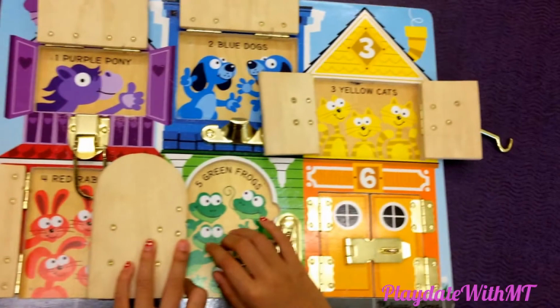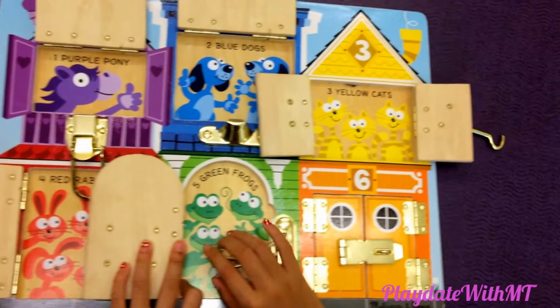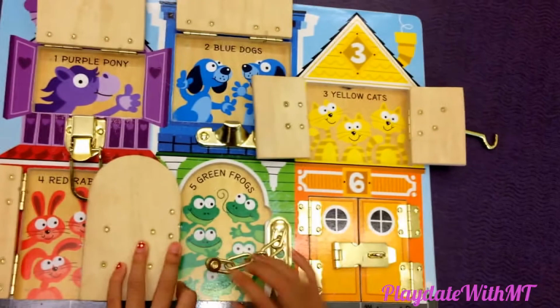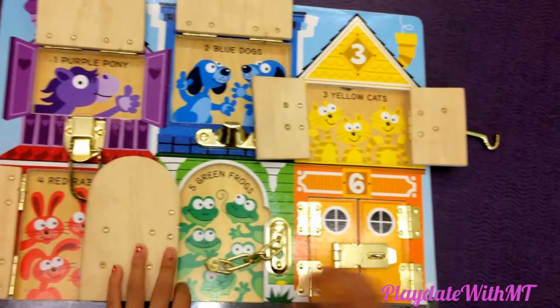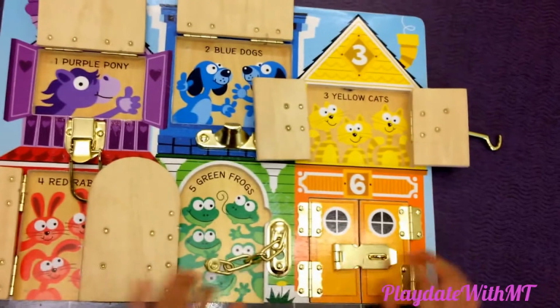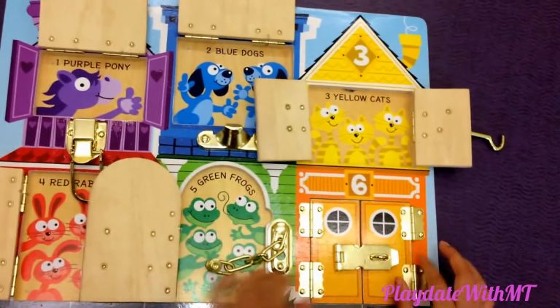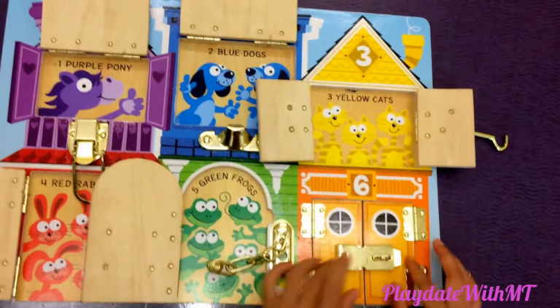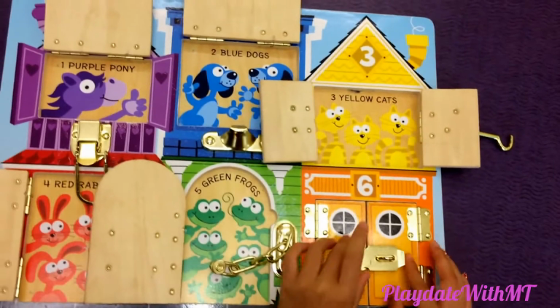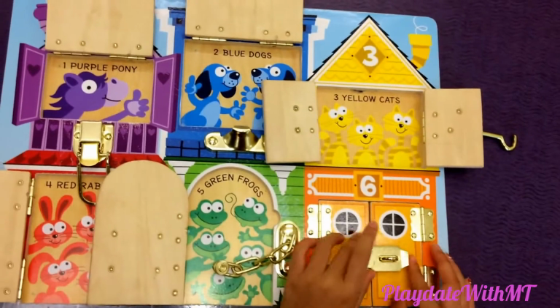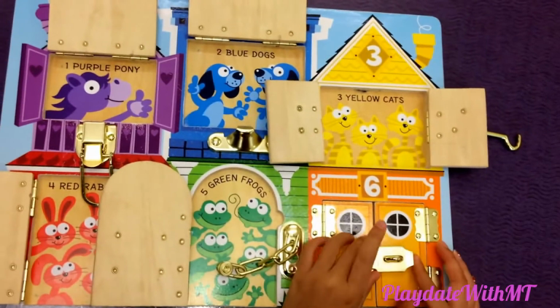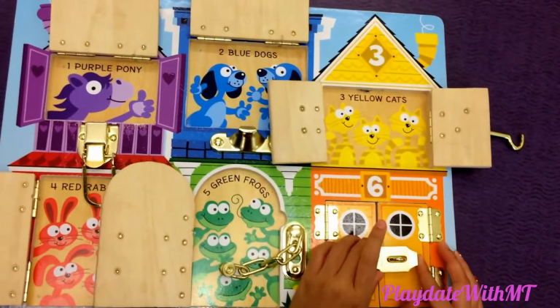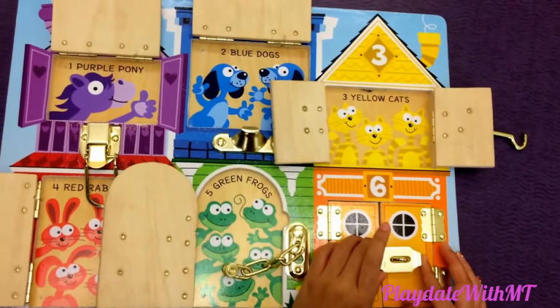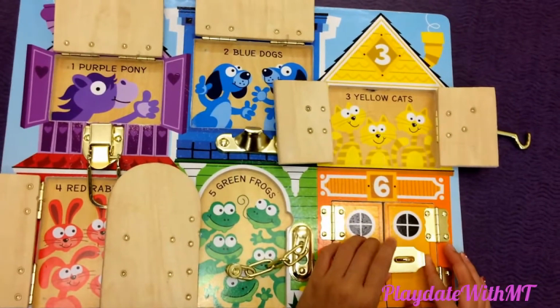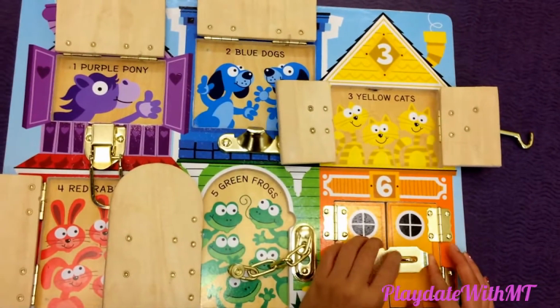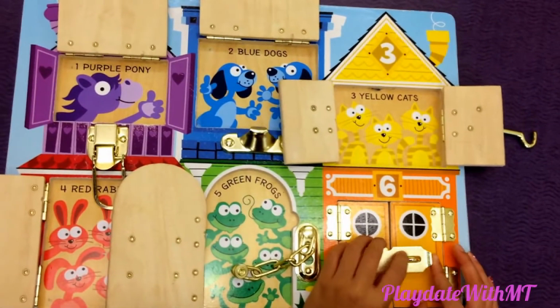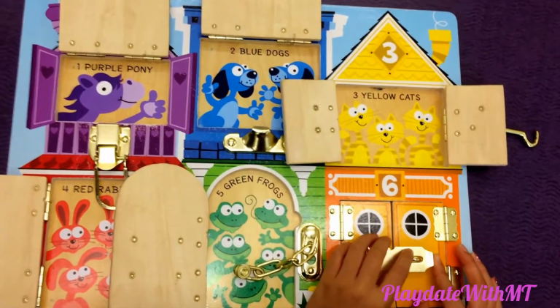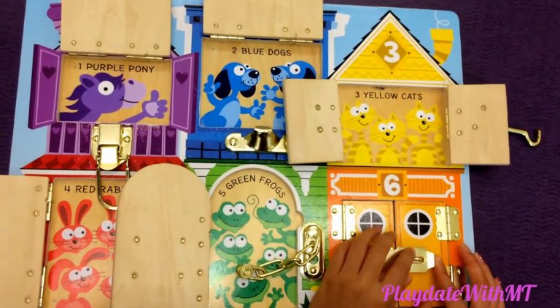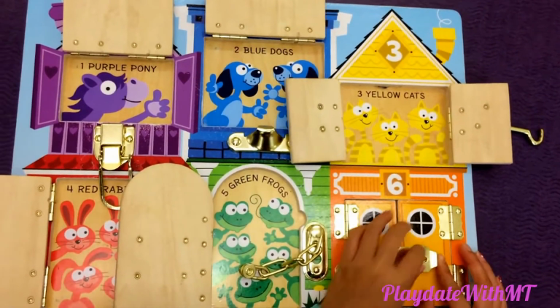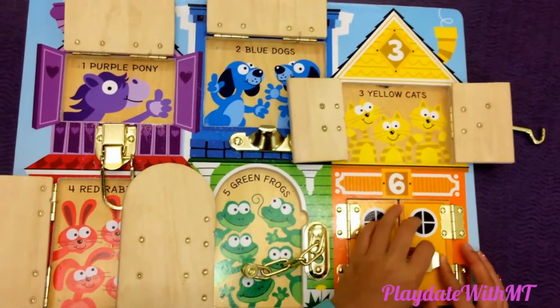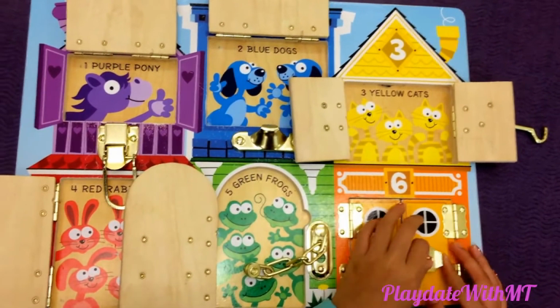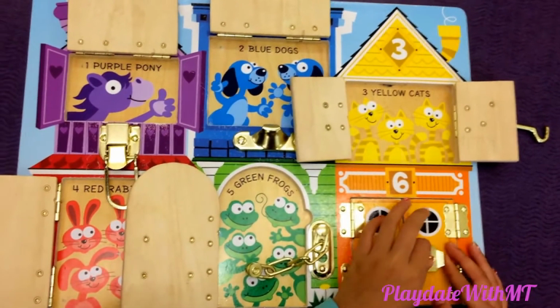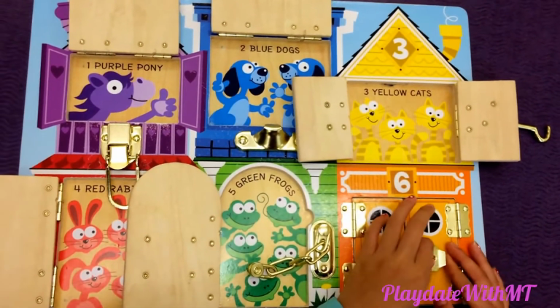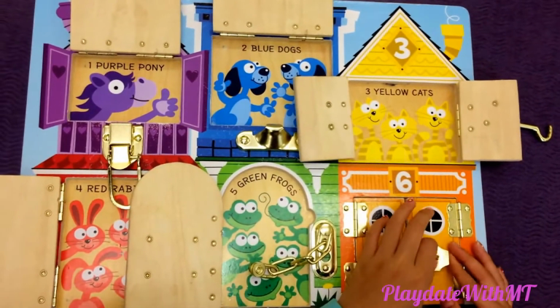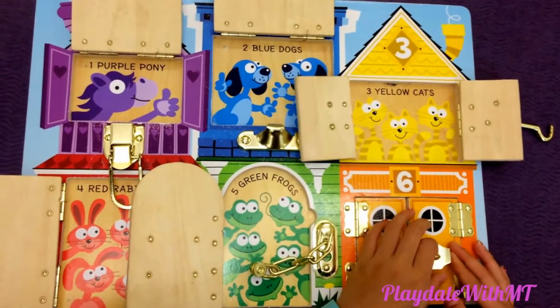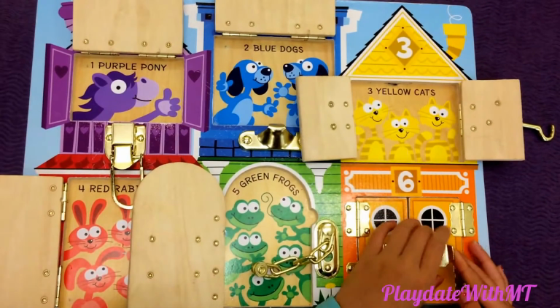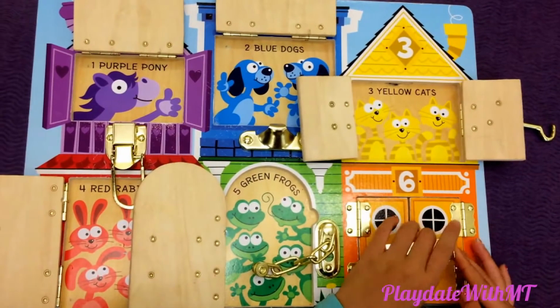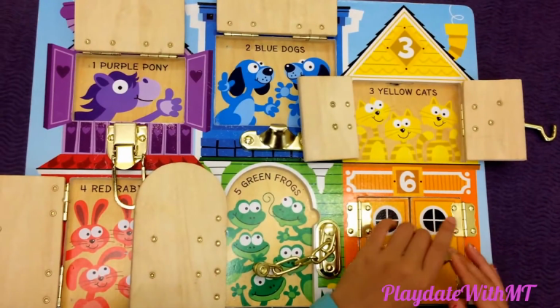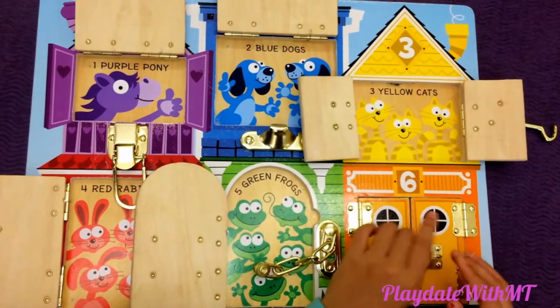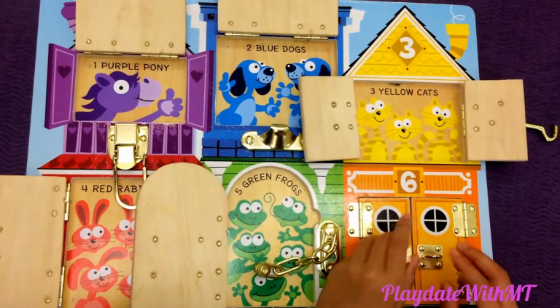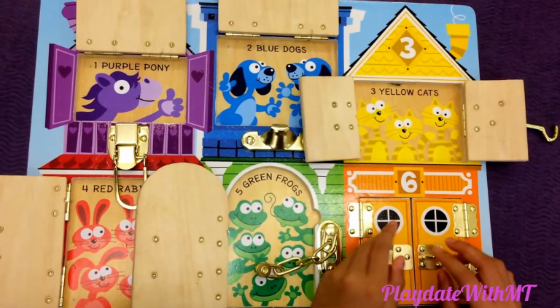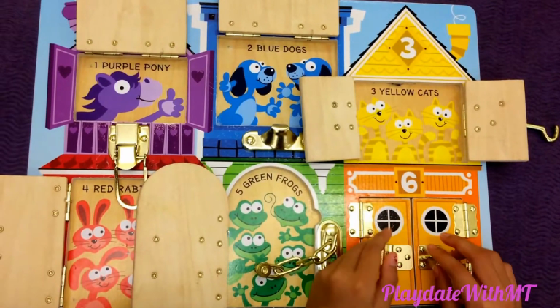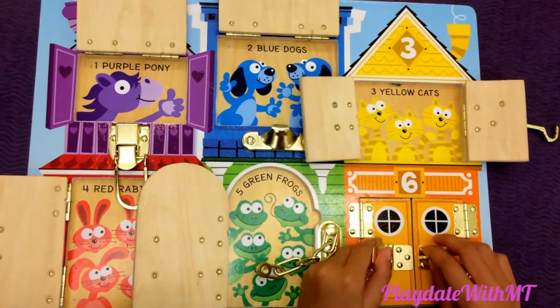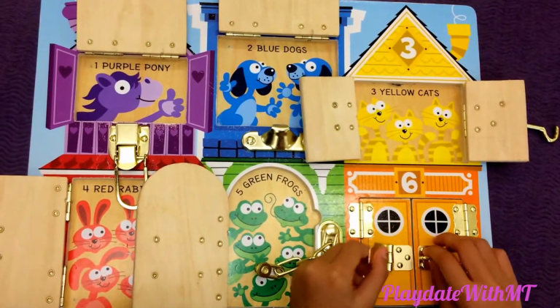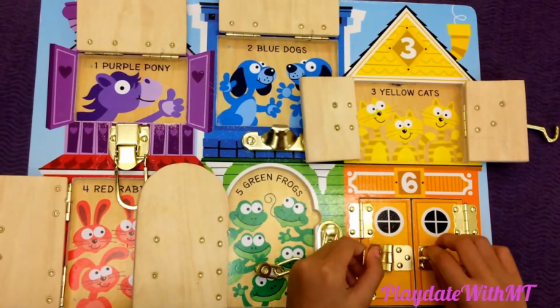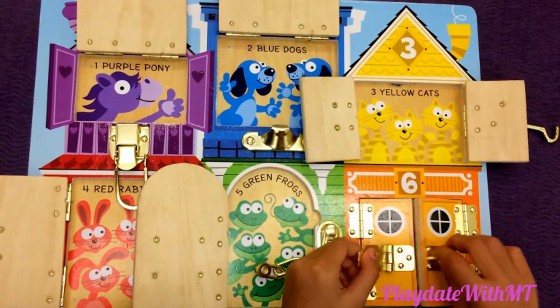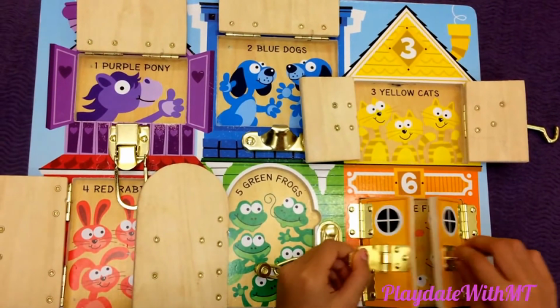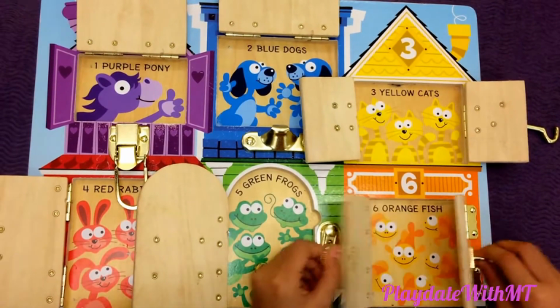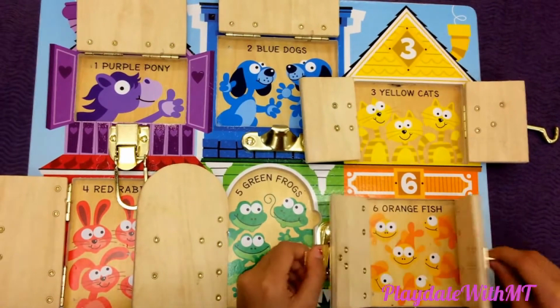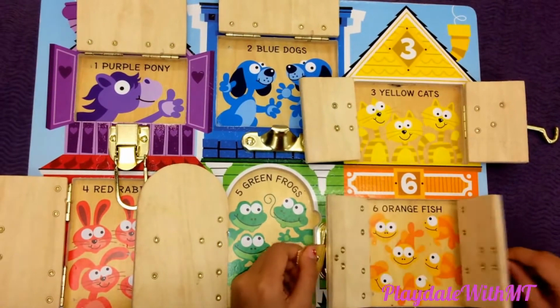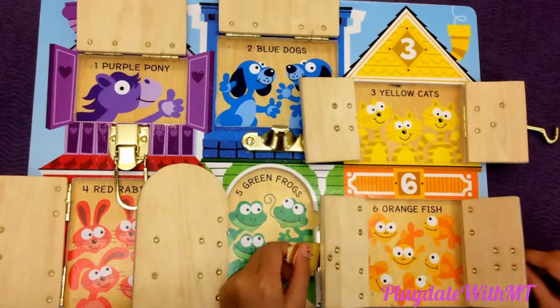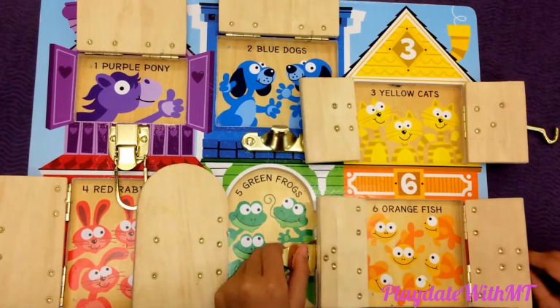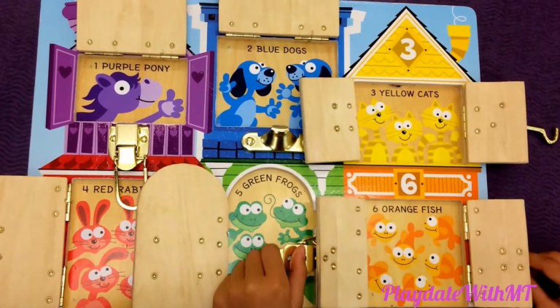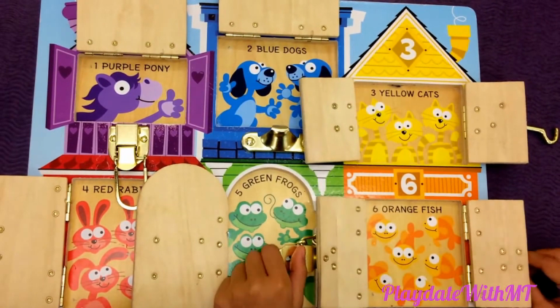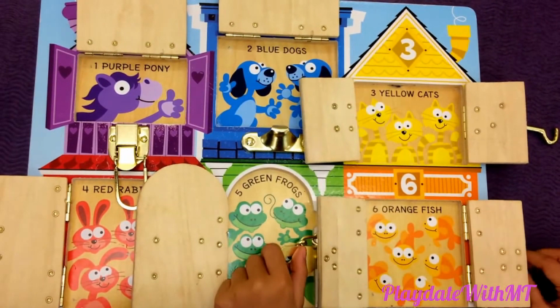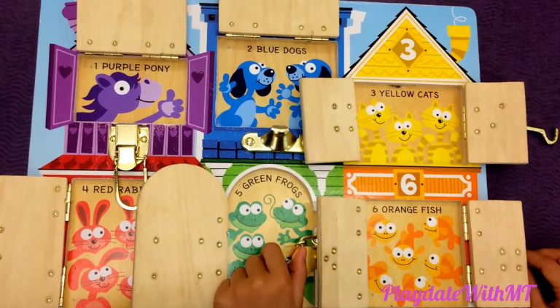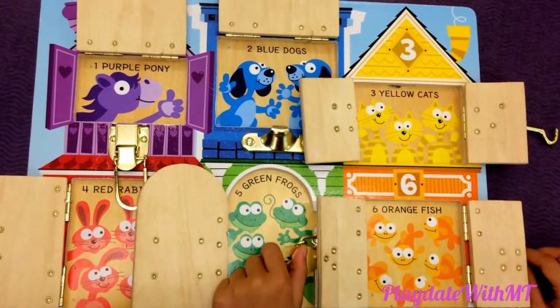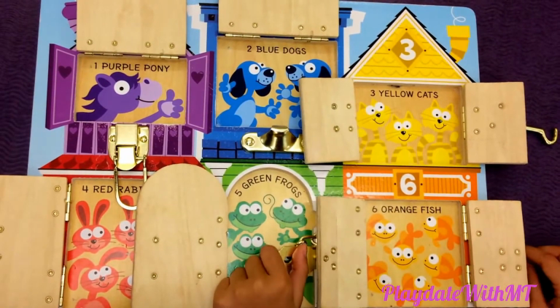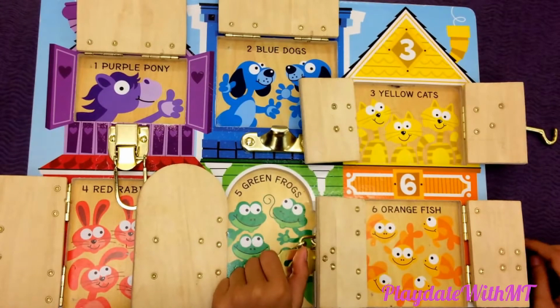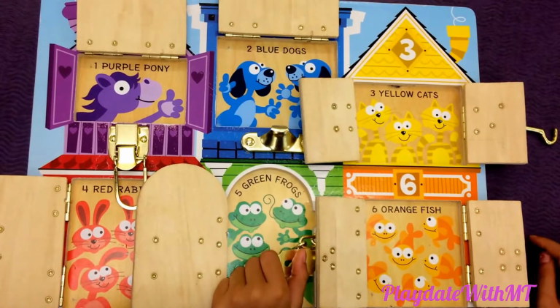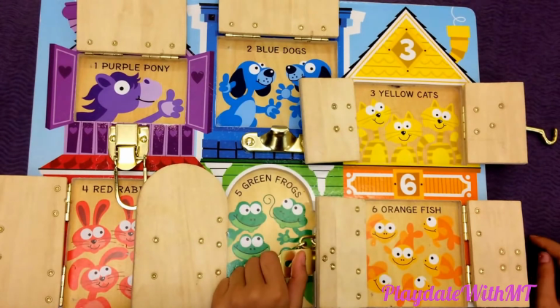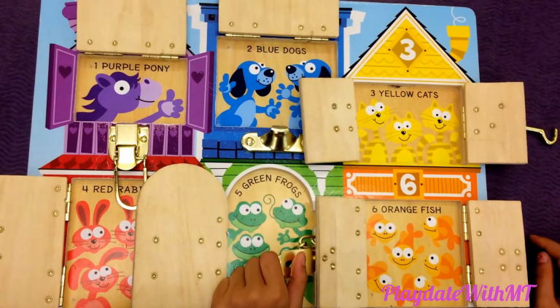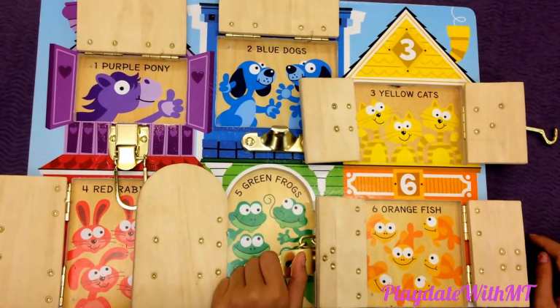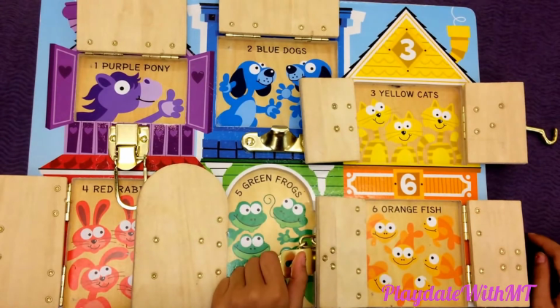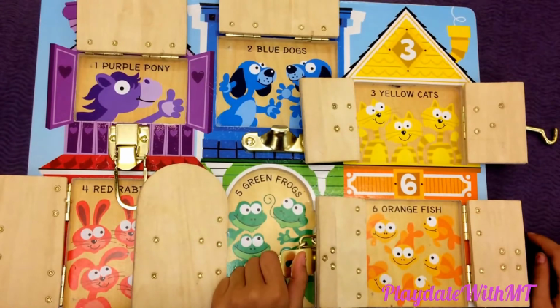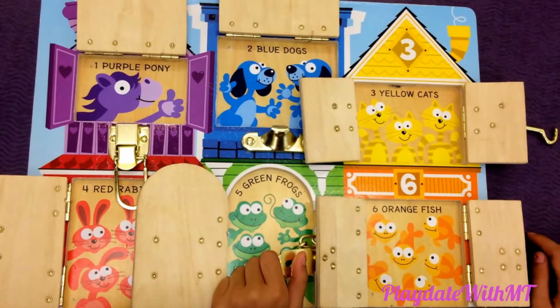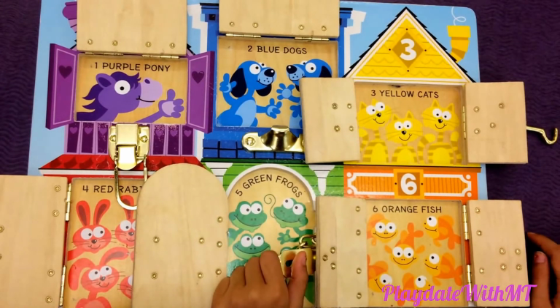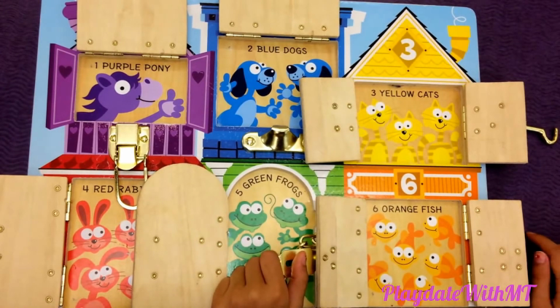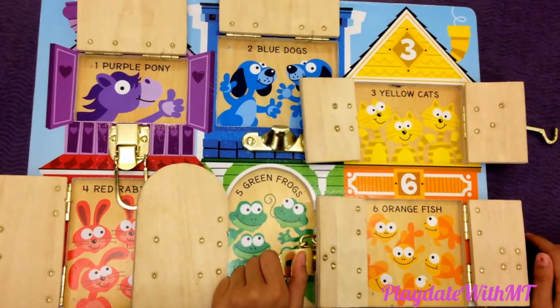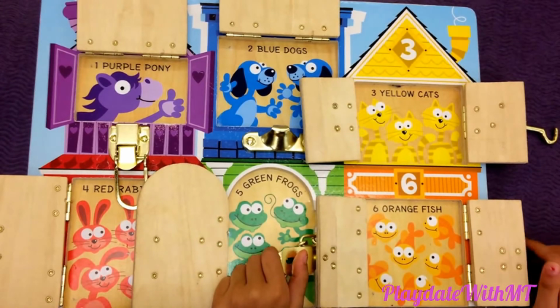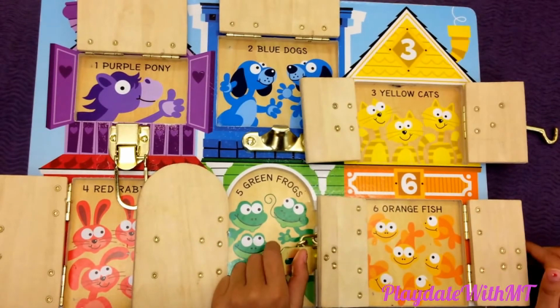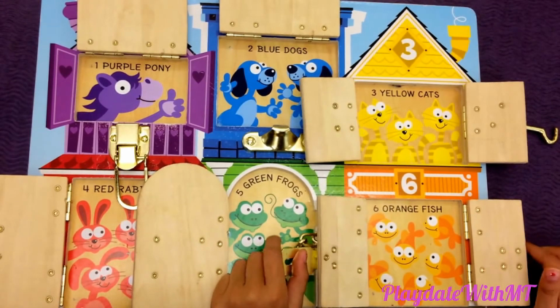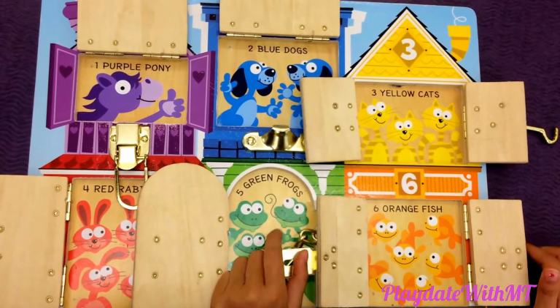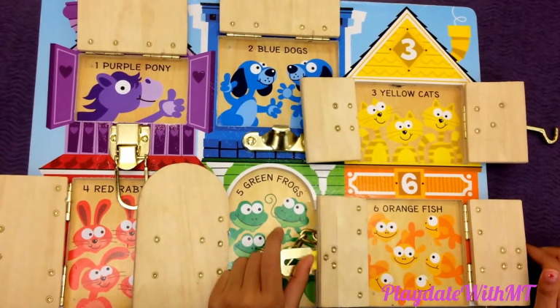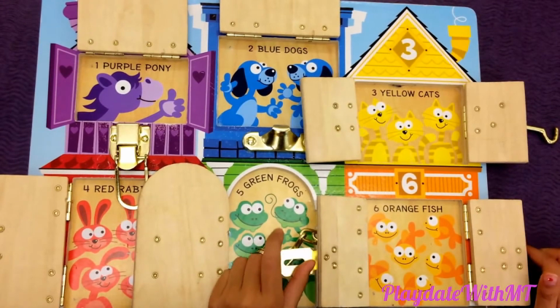Now six. It is an orange house. So let's get to it. Six orange fishes.